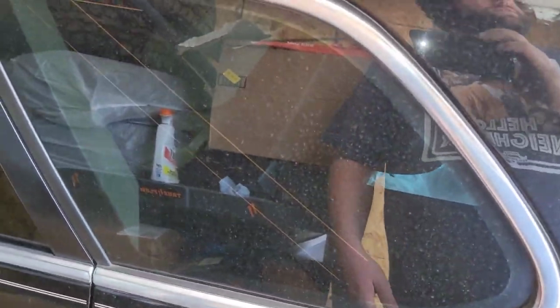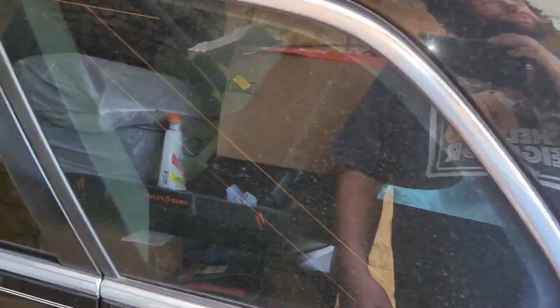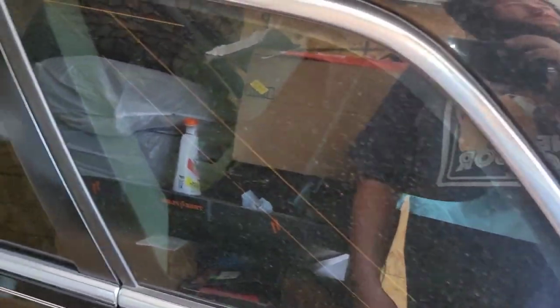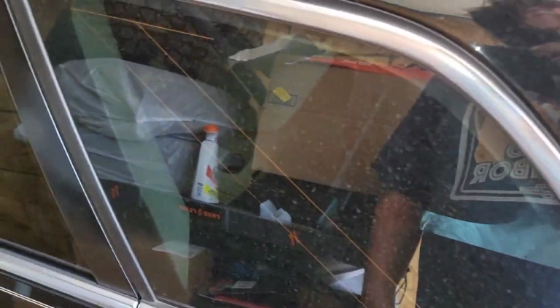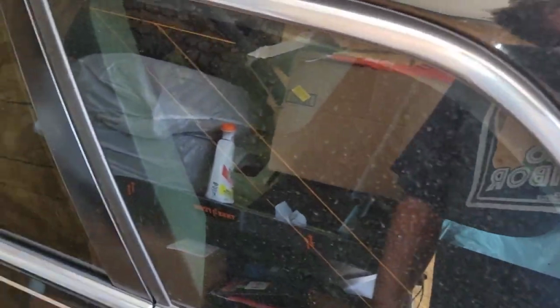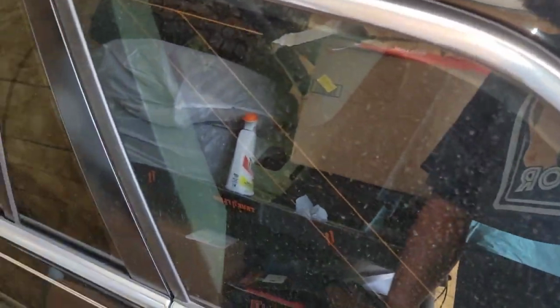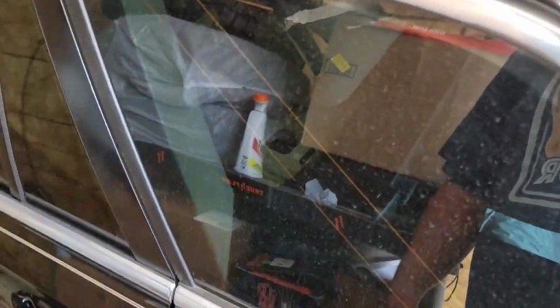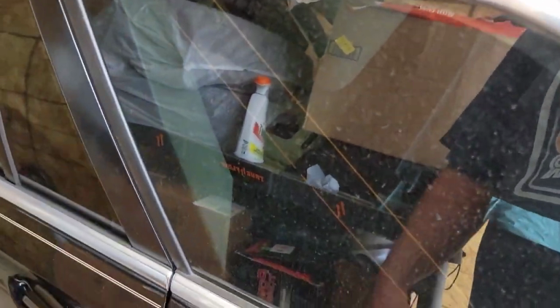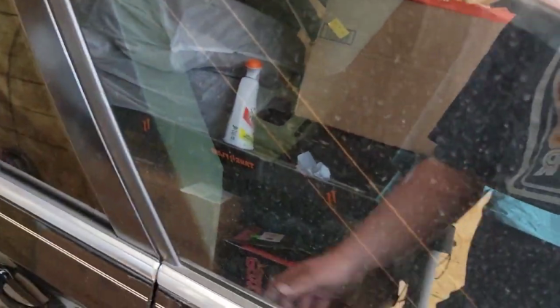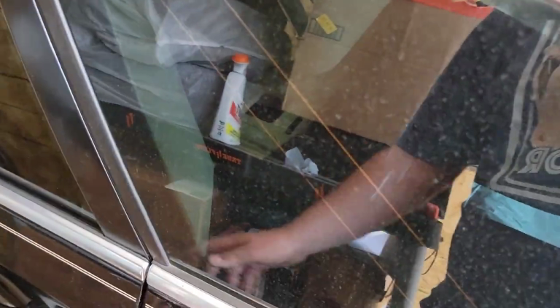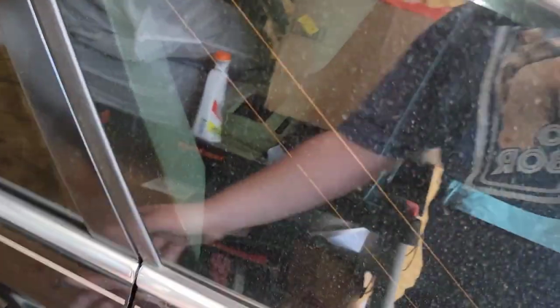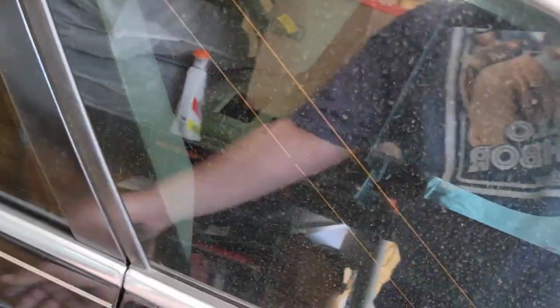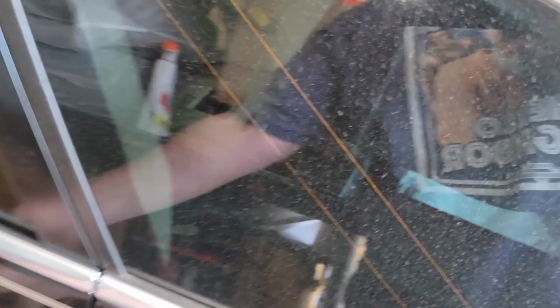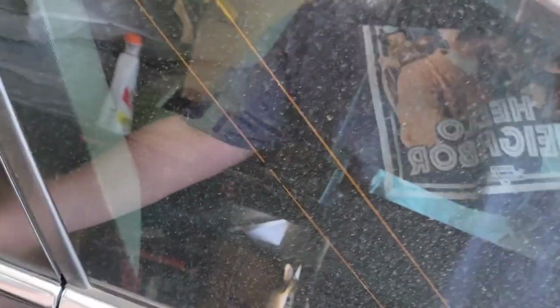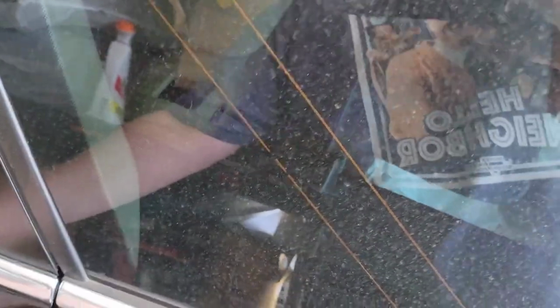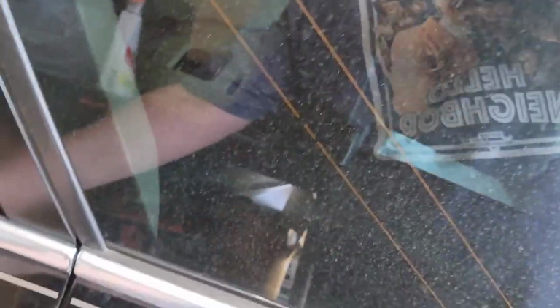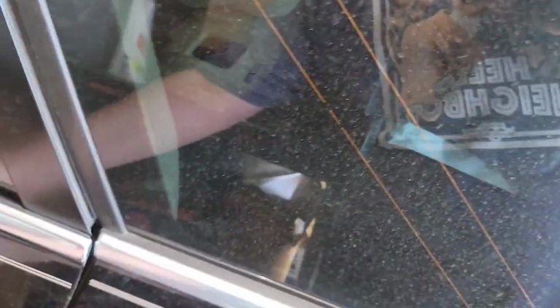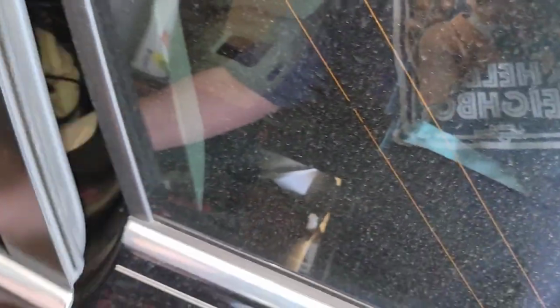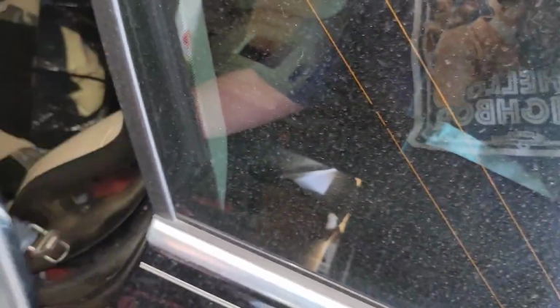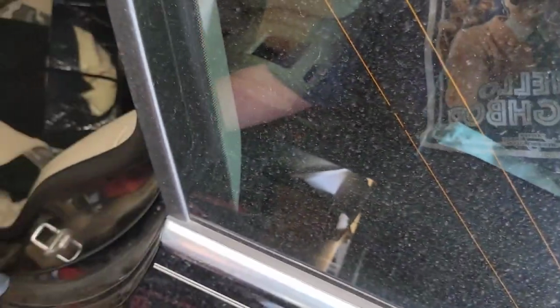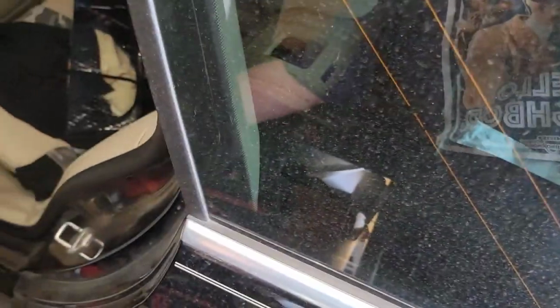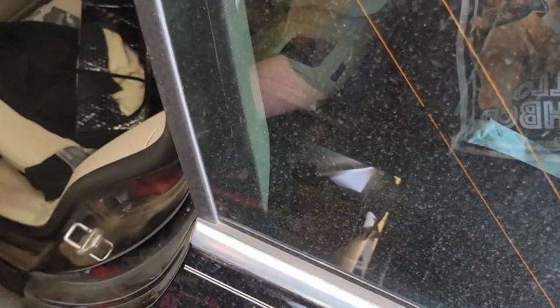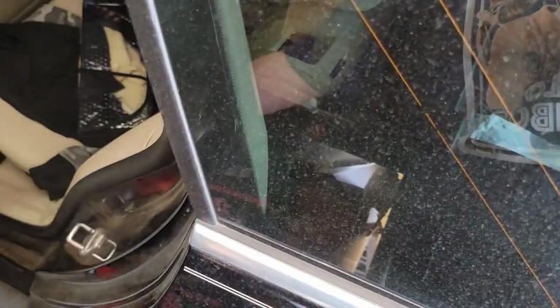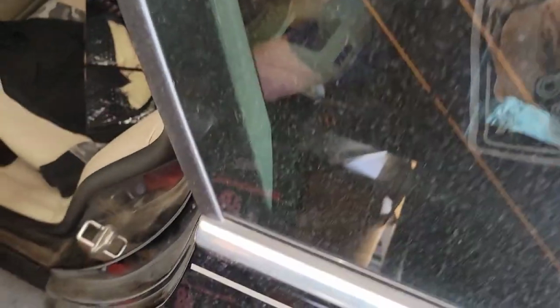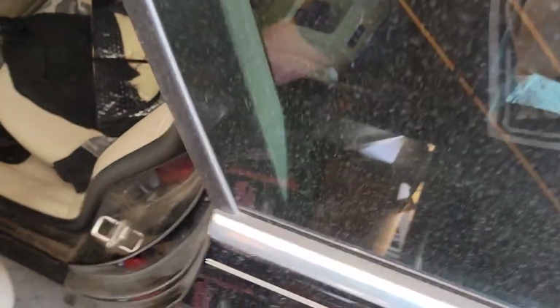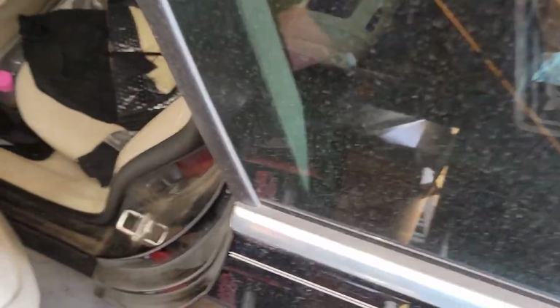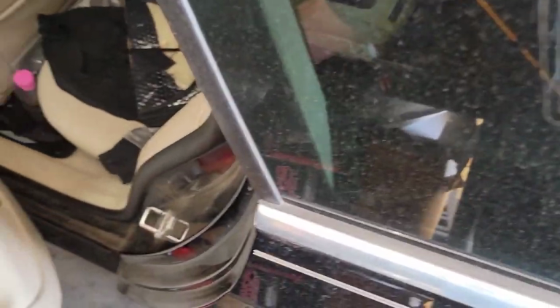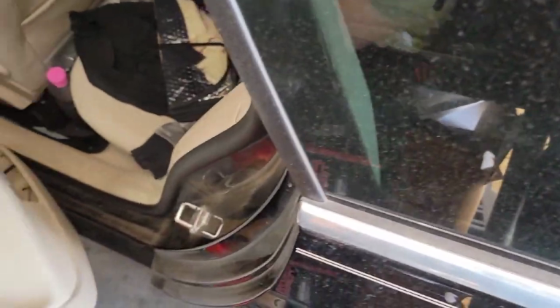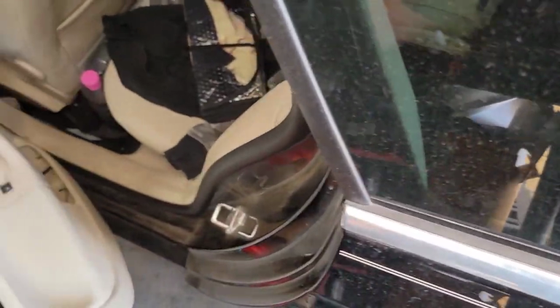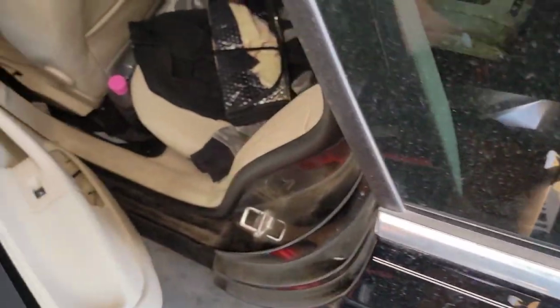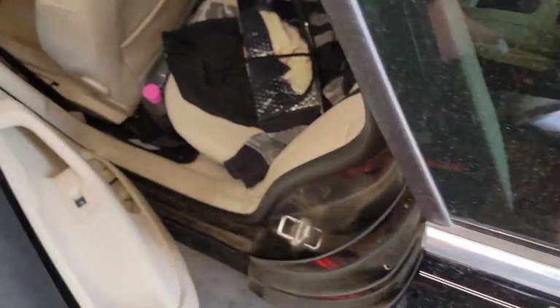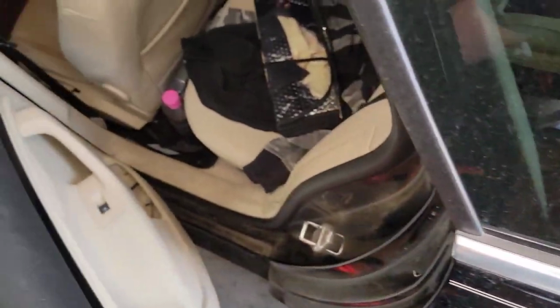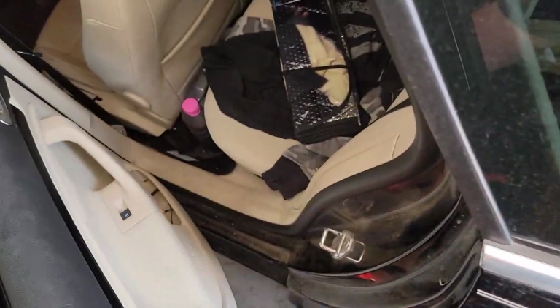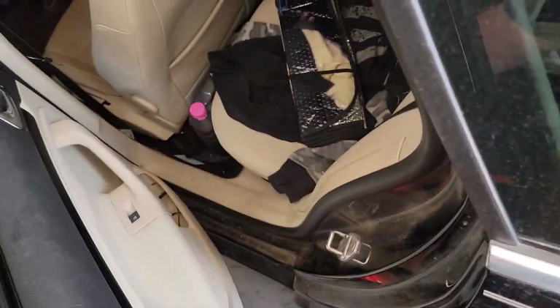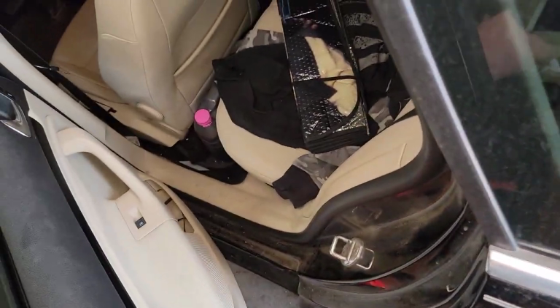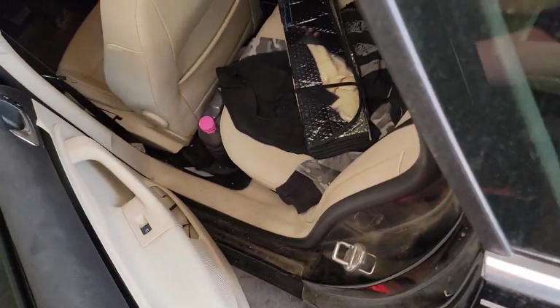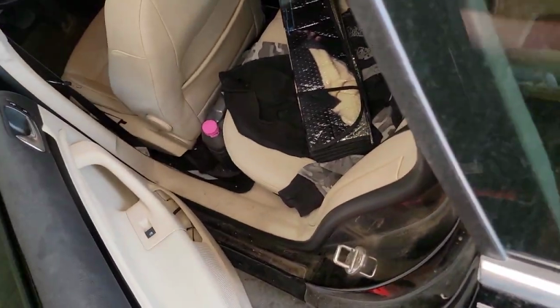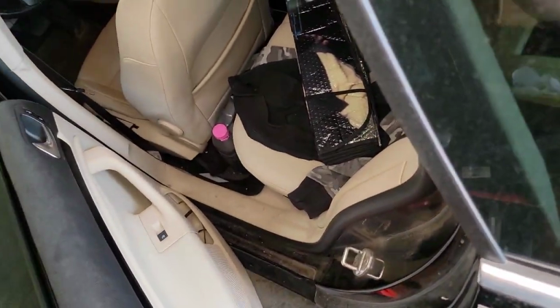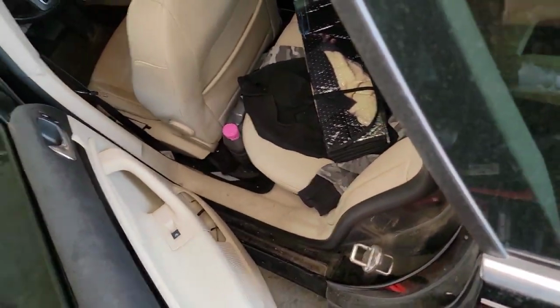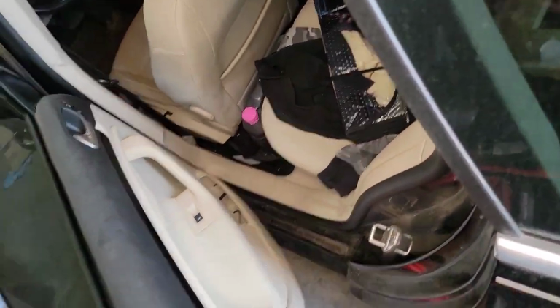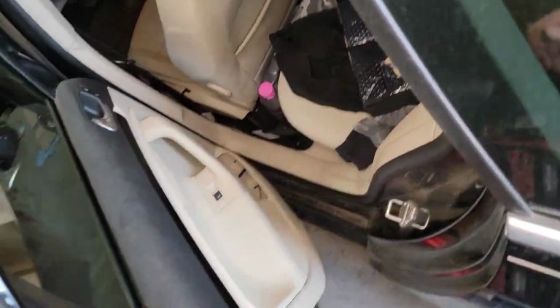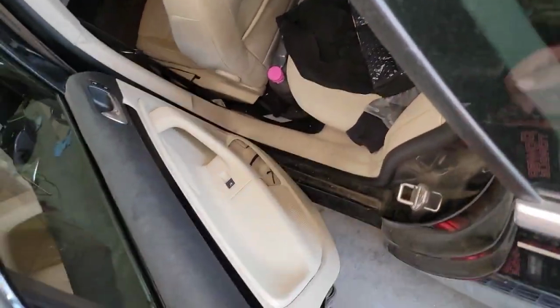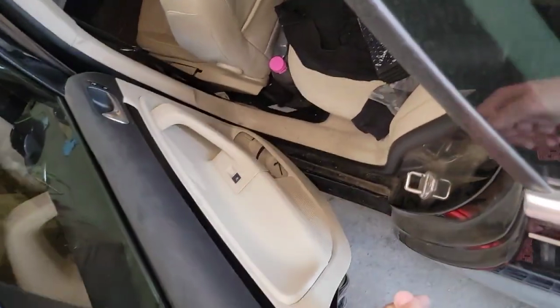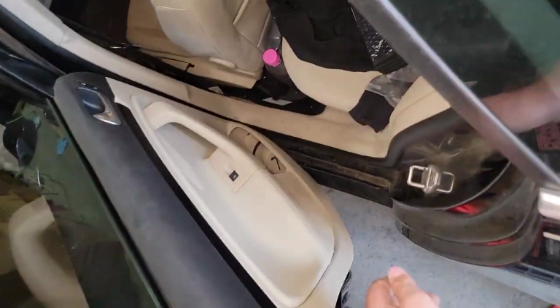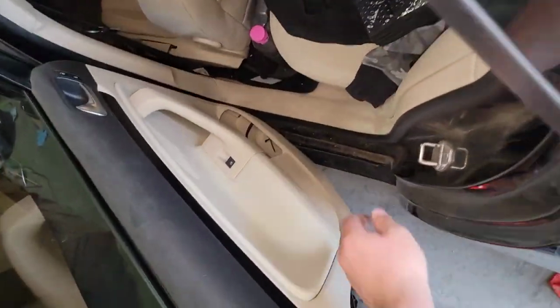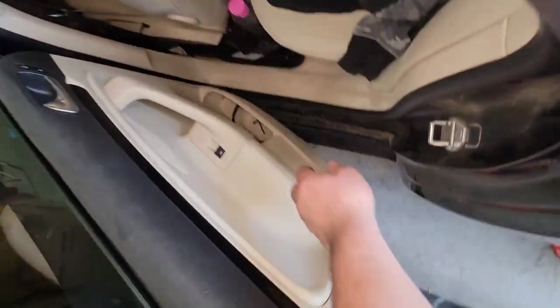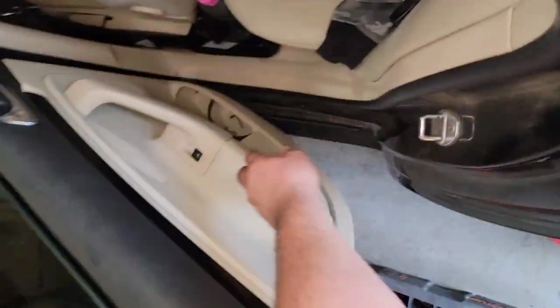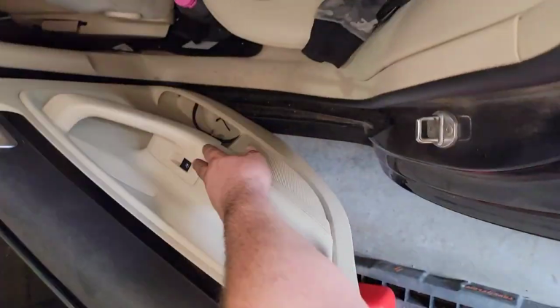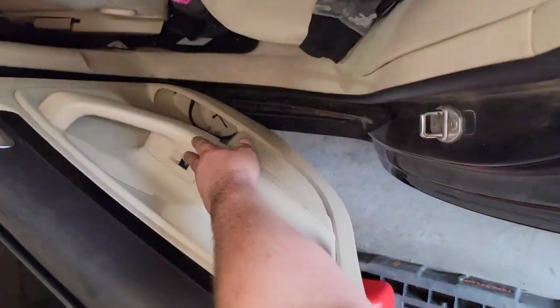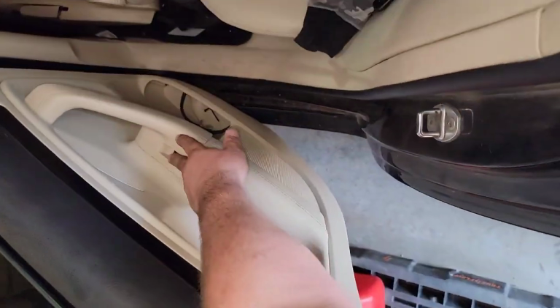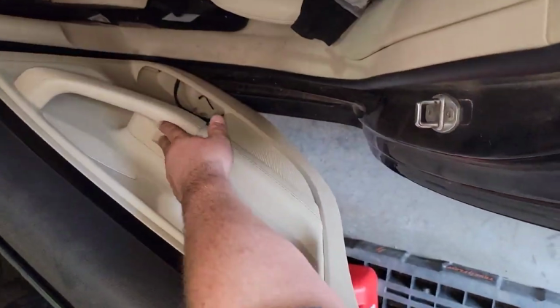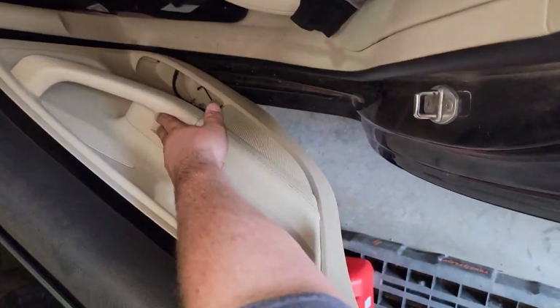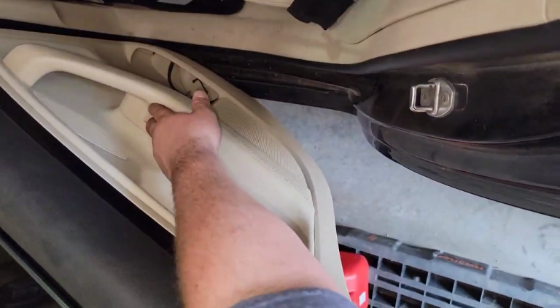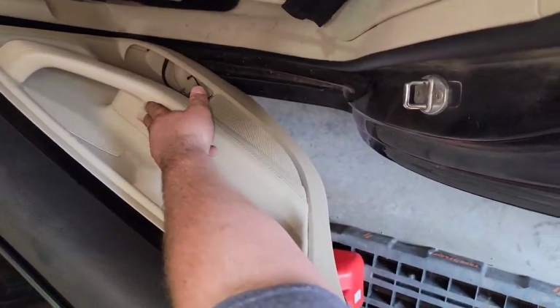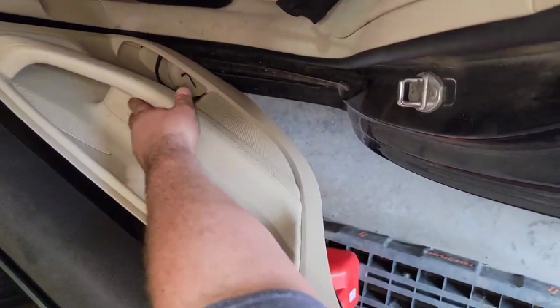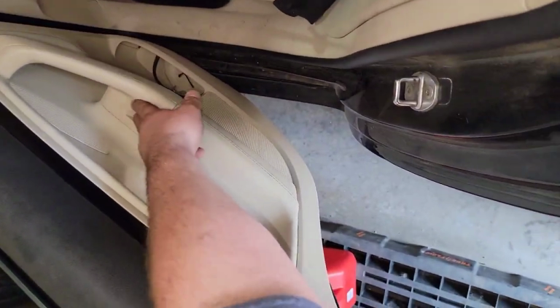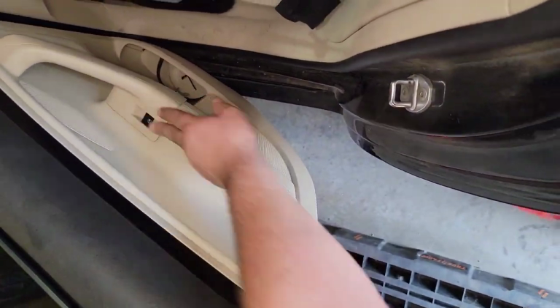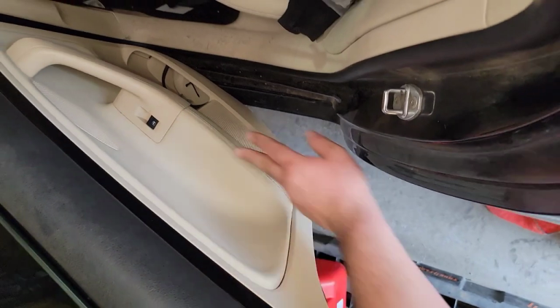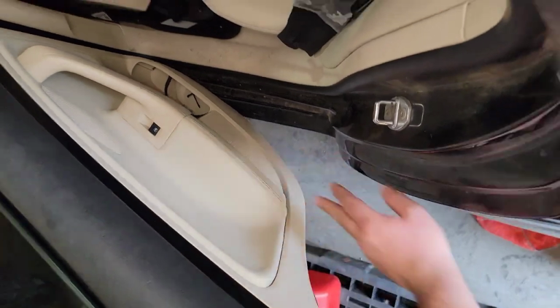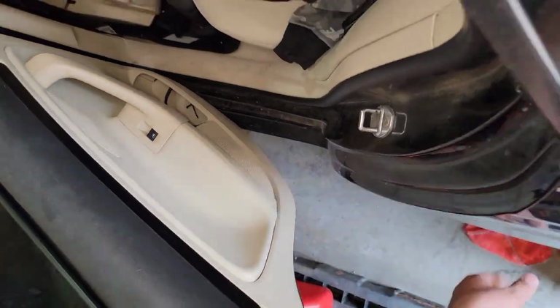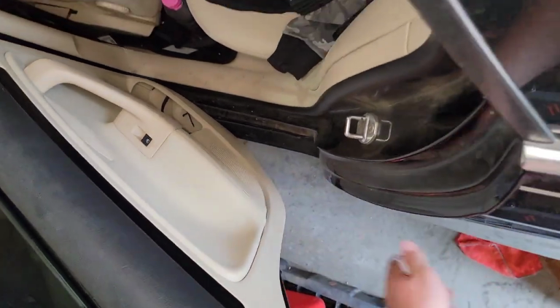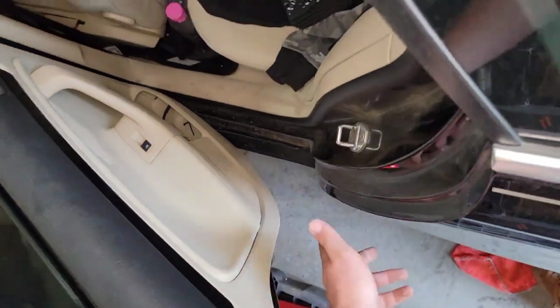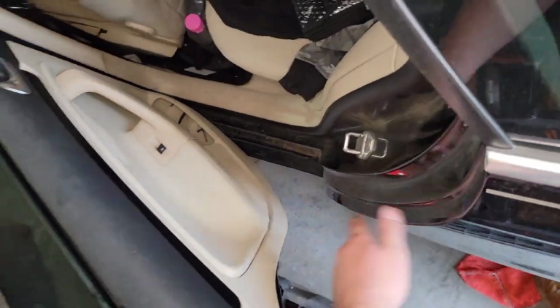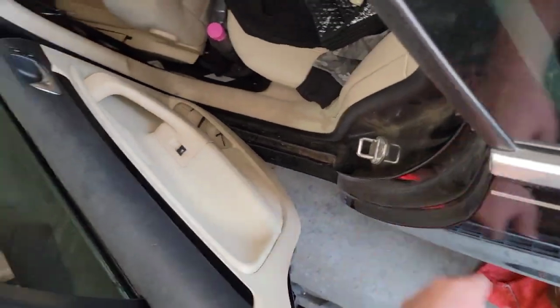I wouldn't be surprised seeing rust on a newer vehicle, because most rust protection is just a wax dip and the wax wears off over time.